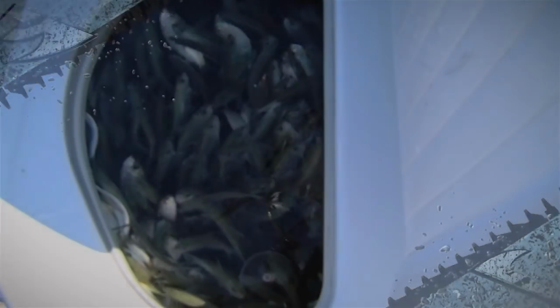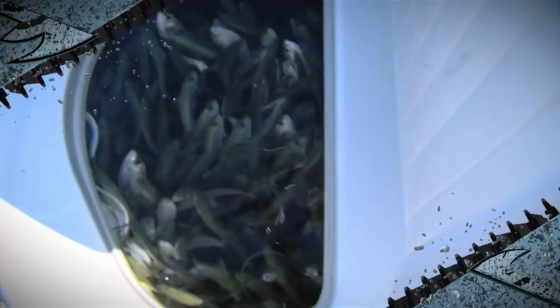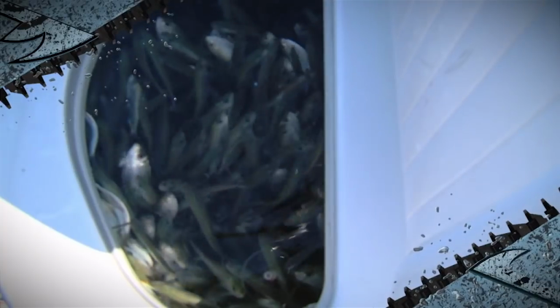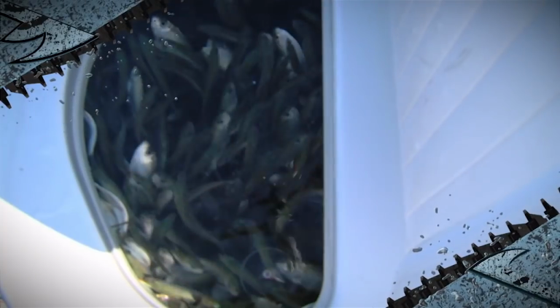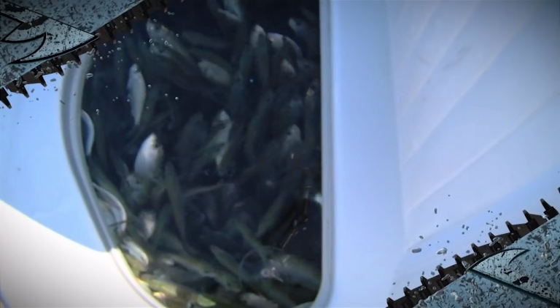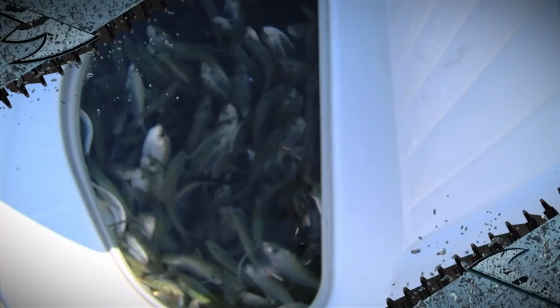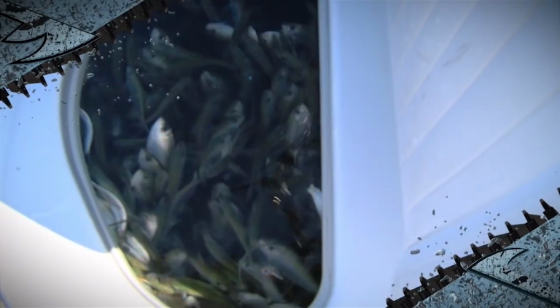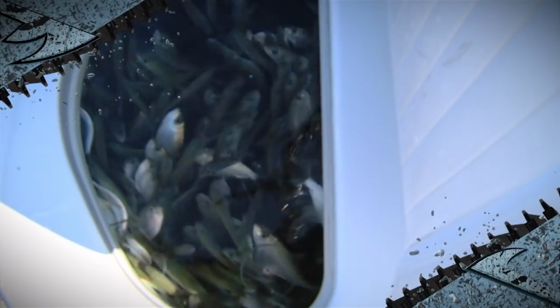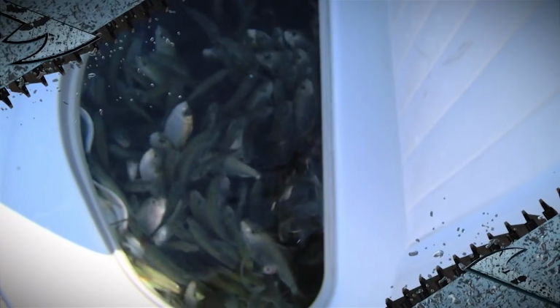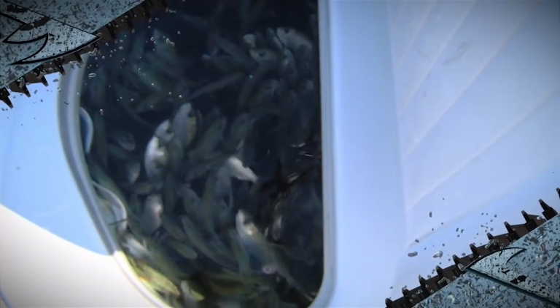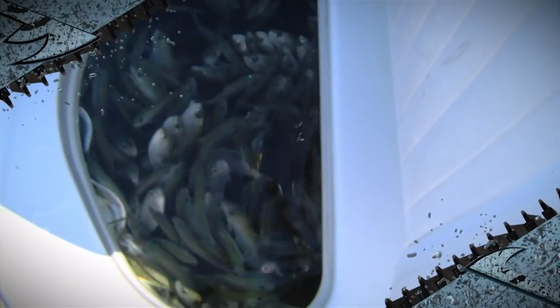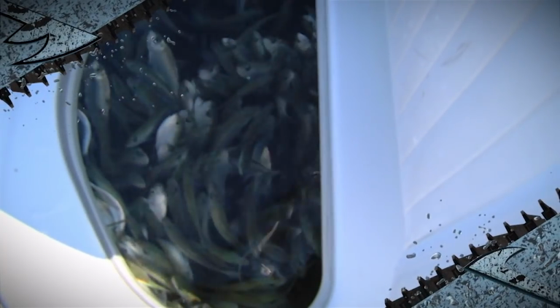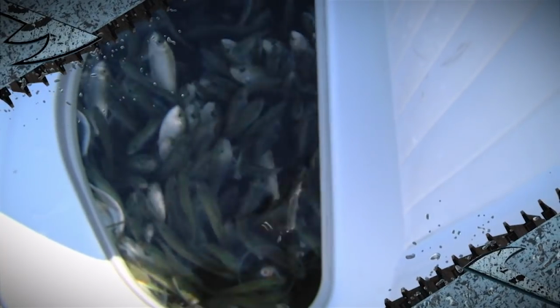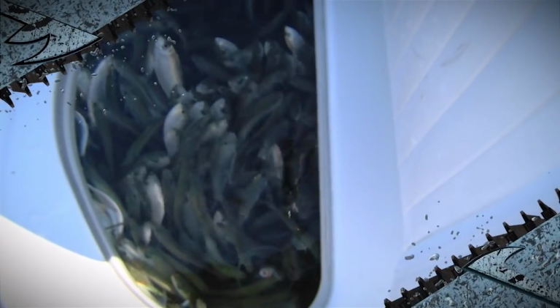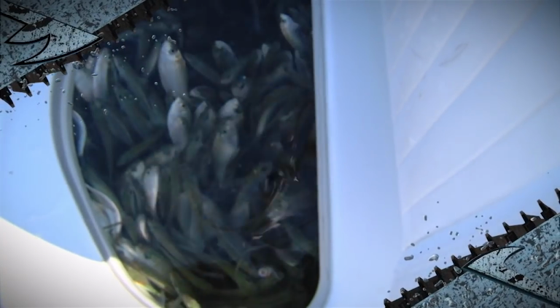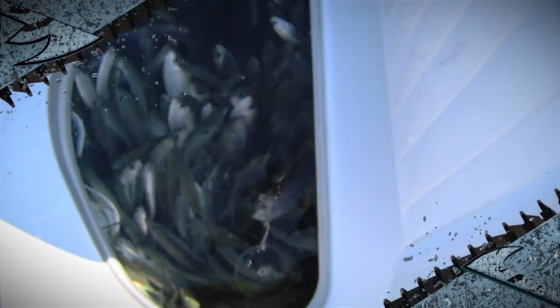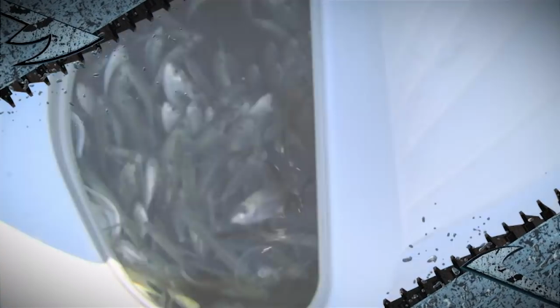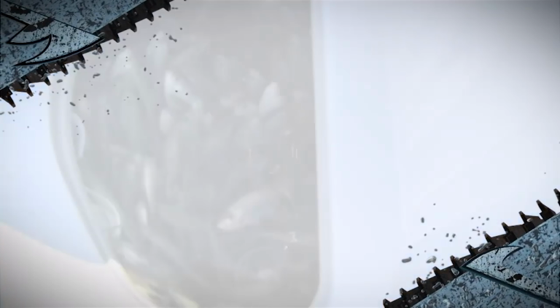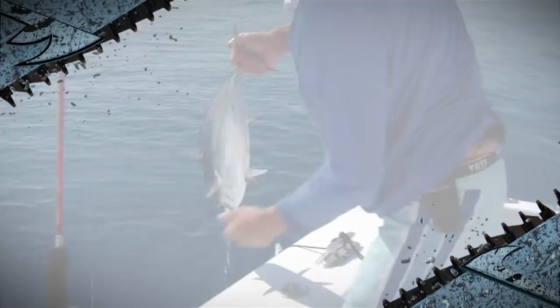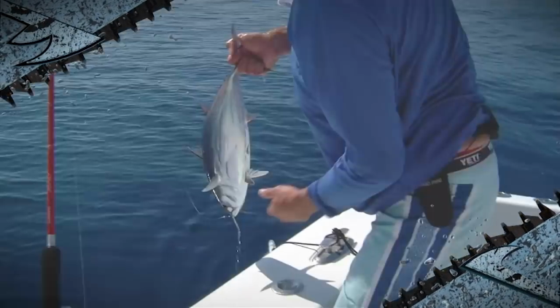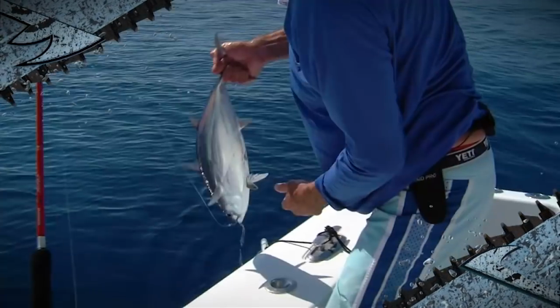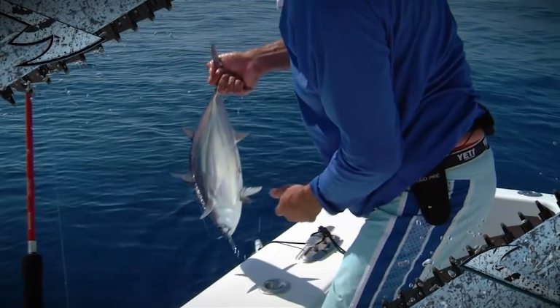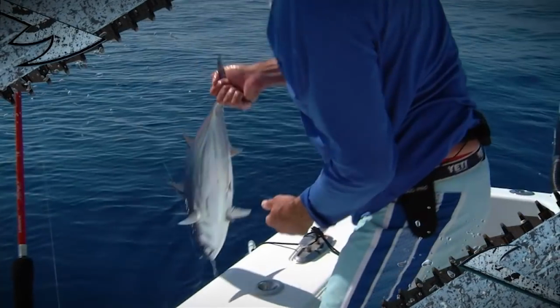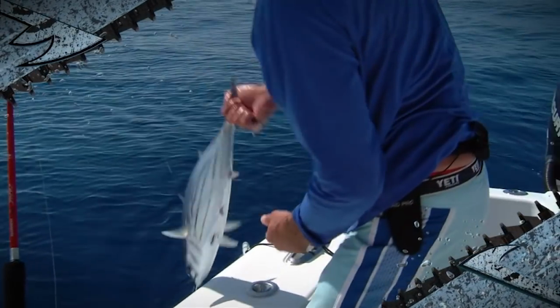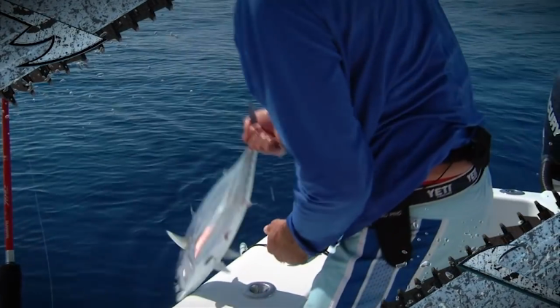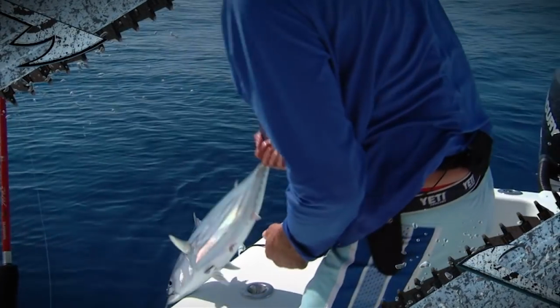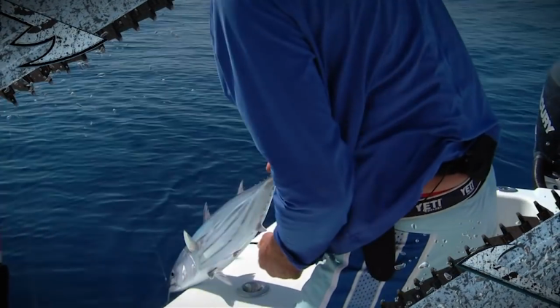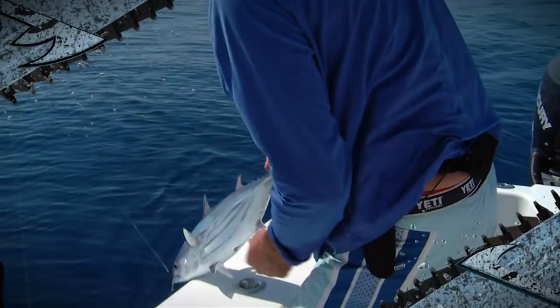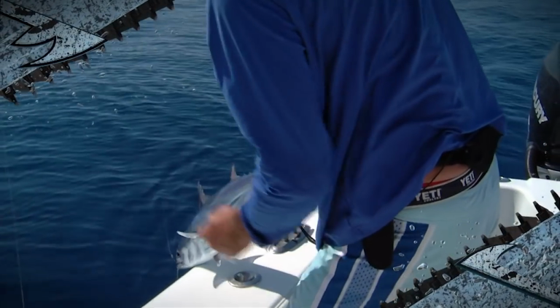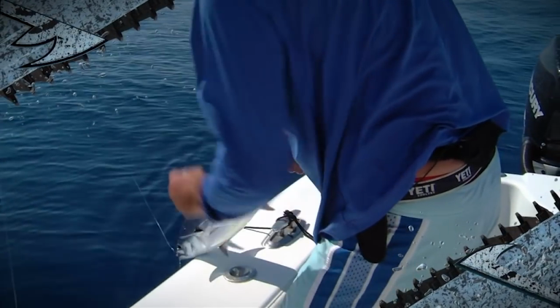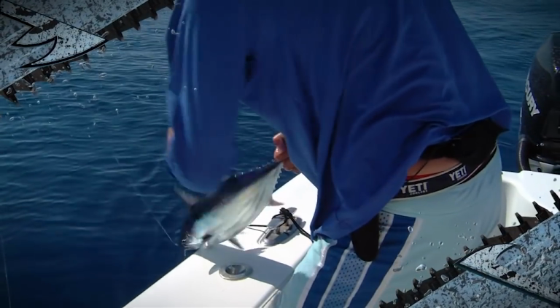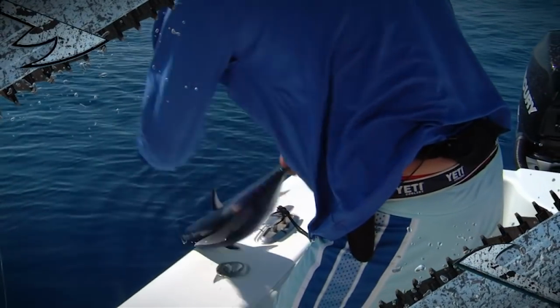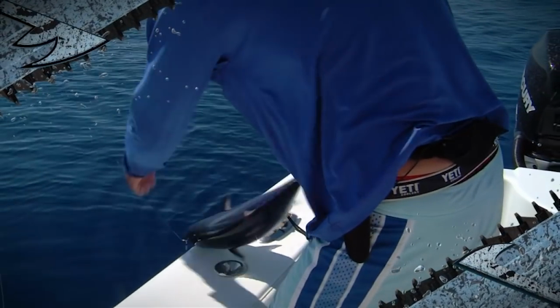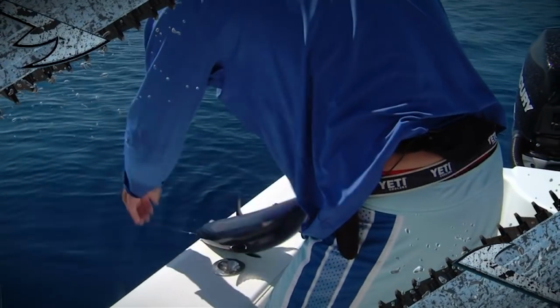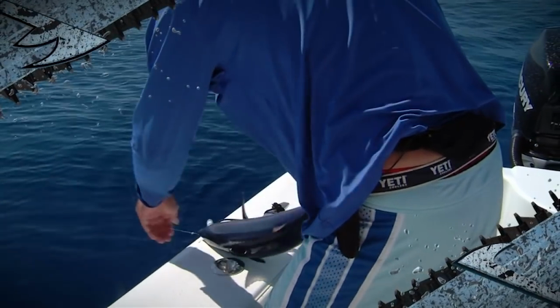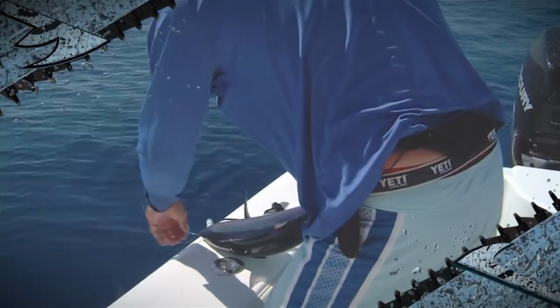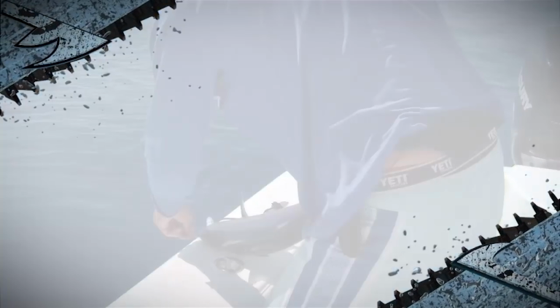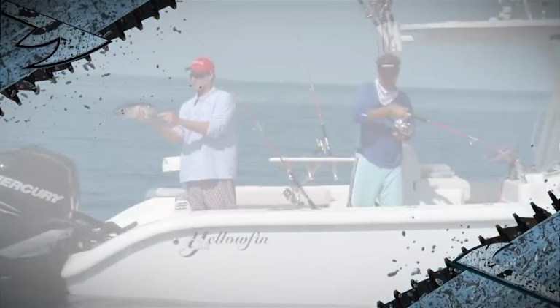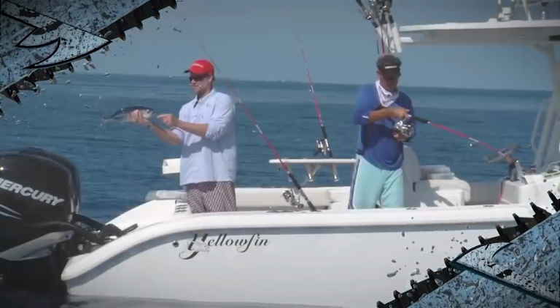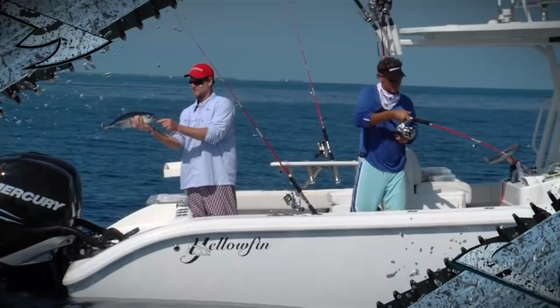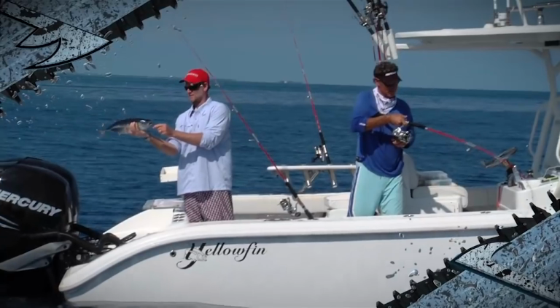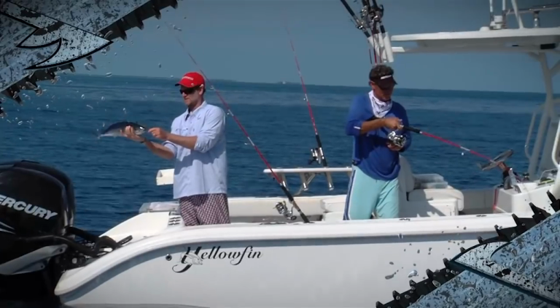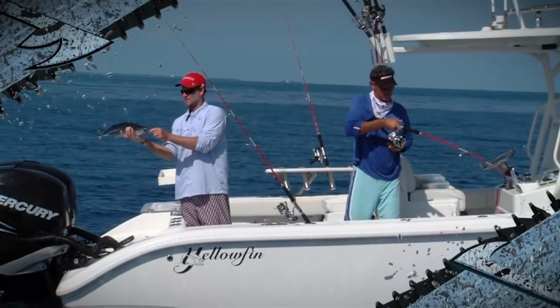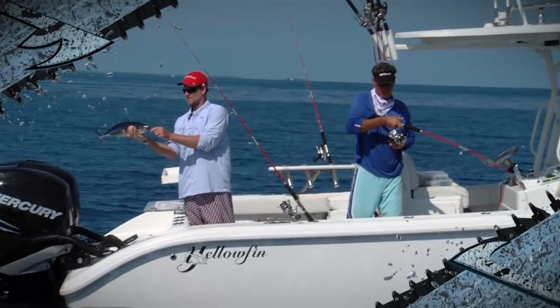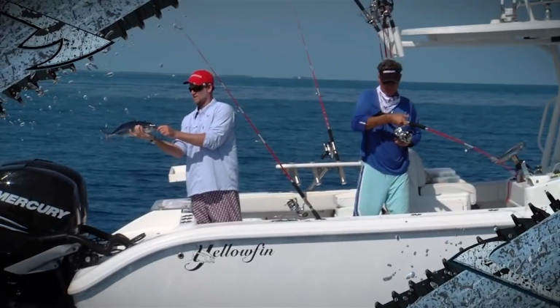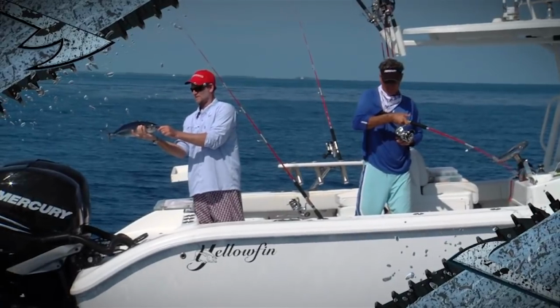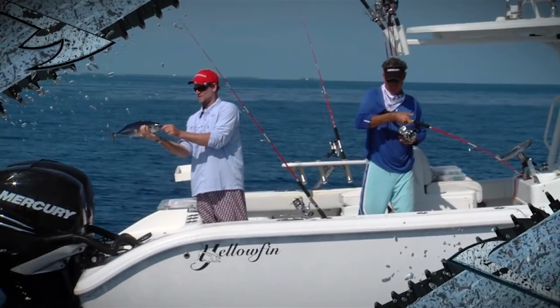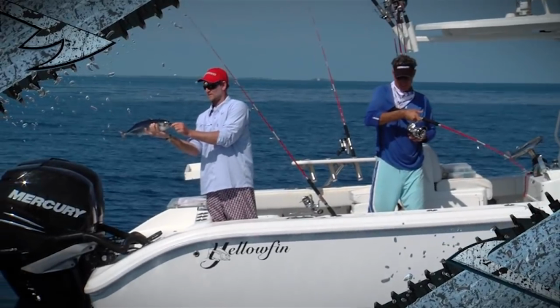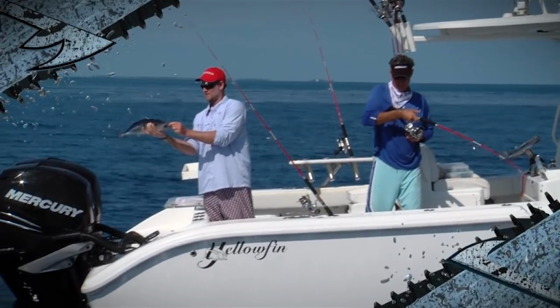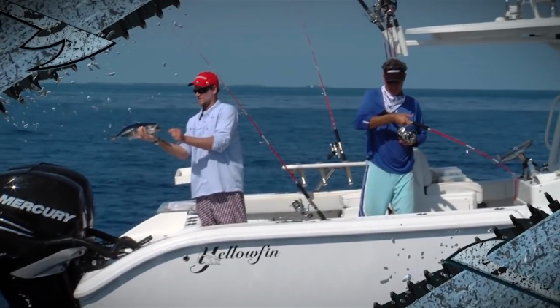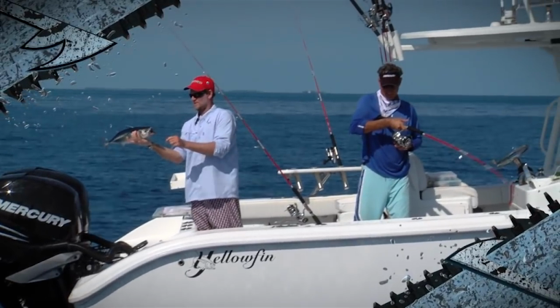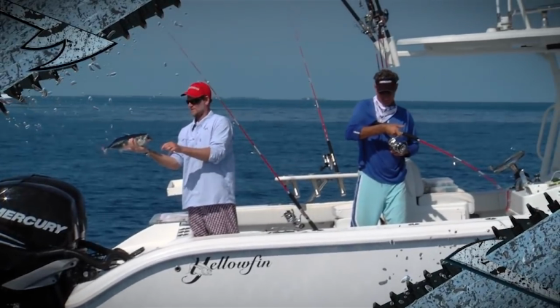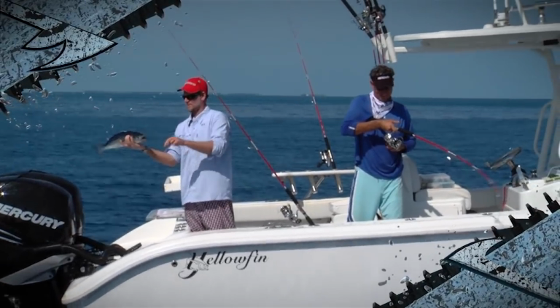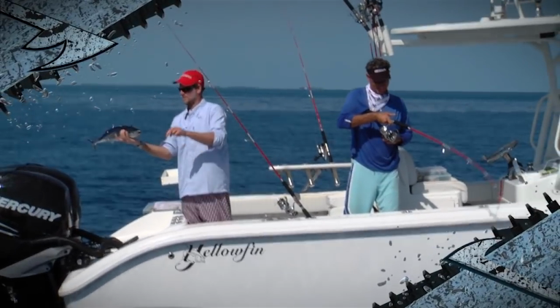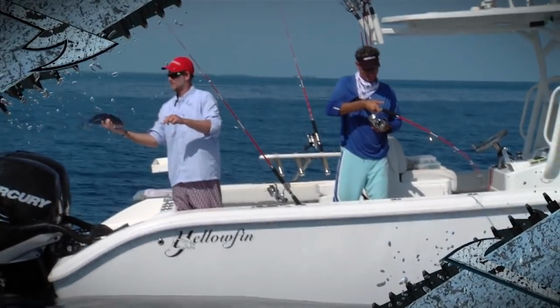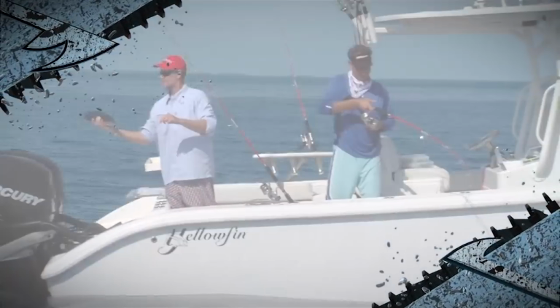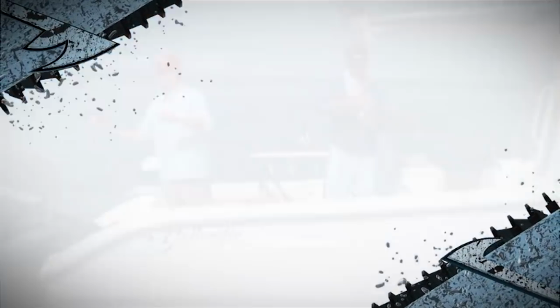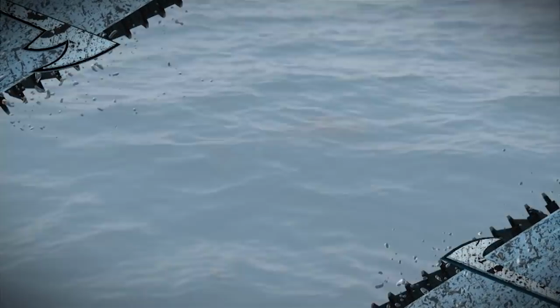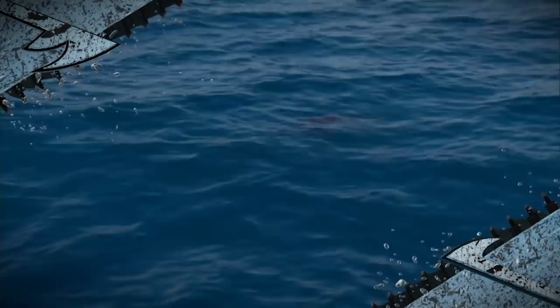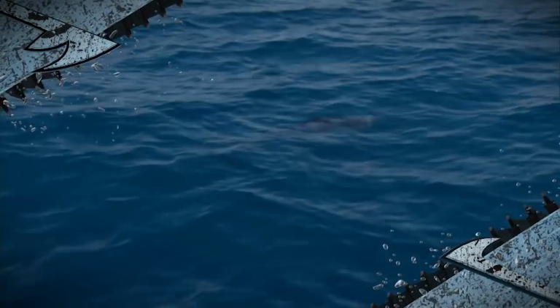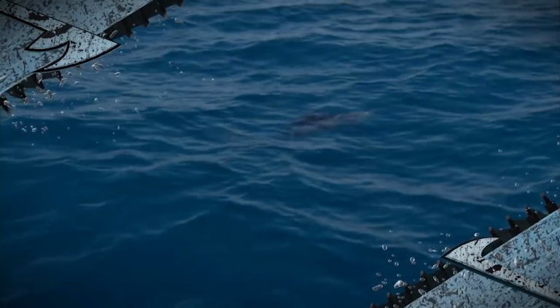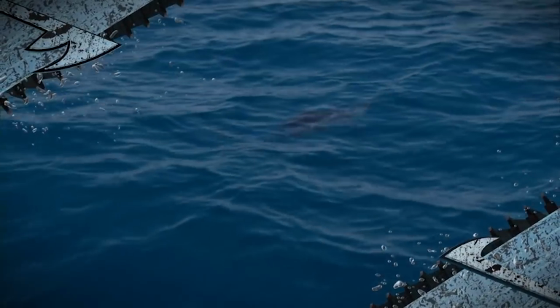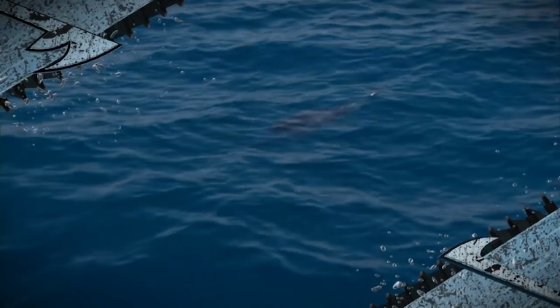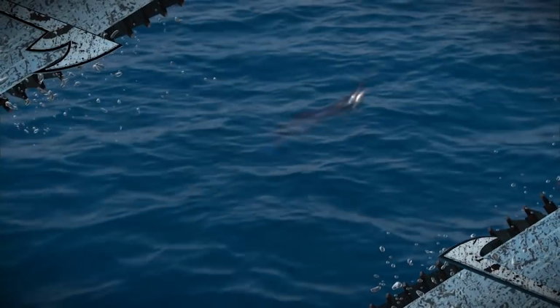We wanted to get out there and throw the cast net, catch those pilchers. We've always had great success with all those little baits. You can make a cake with that tail.